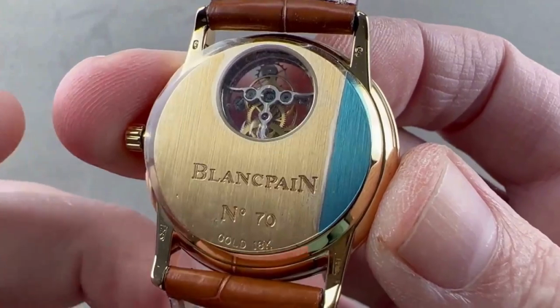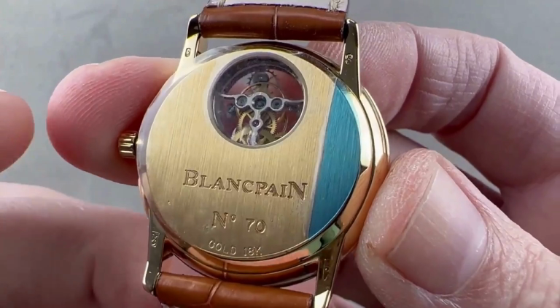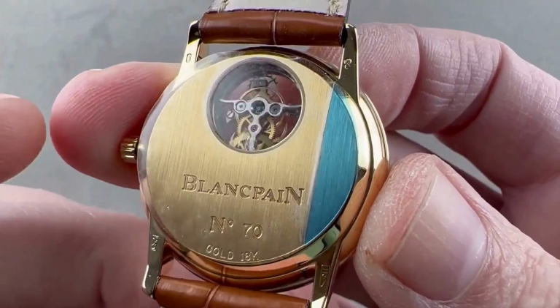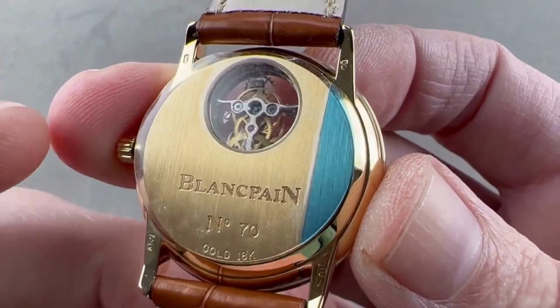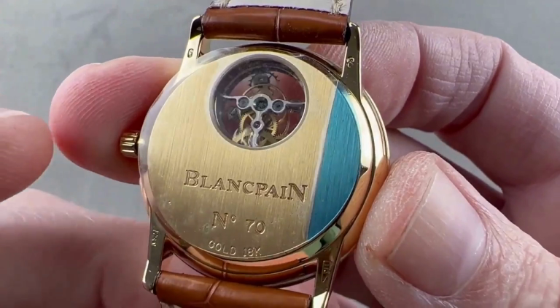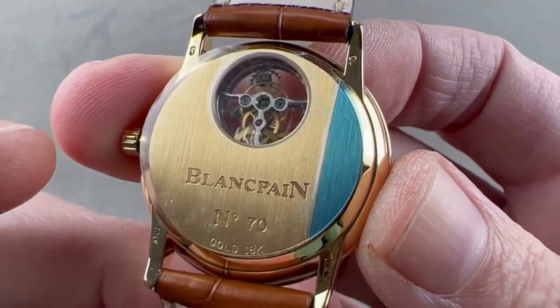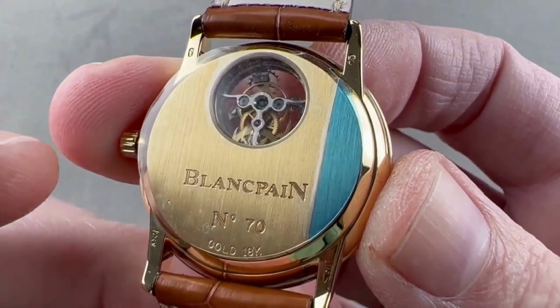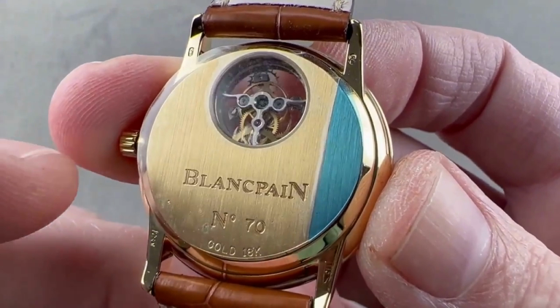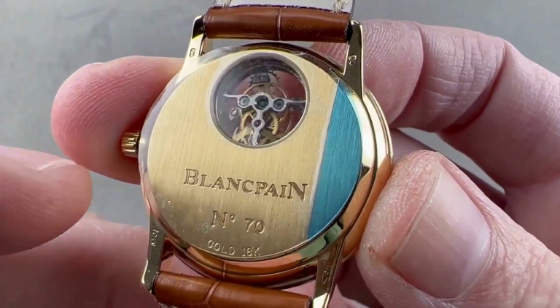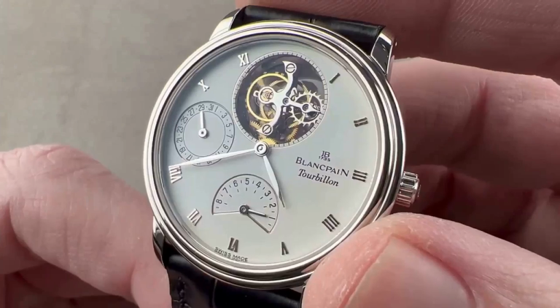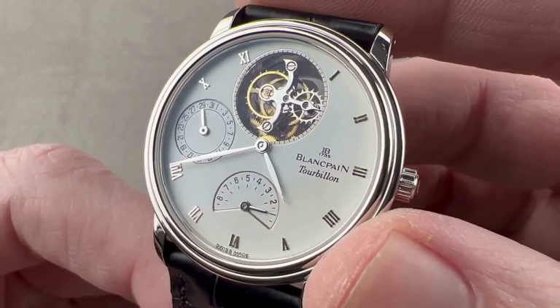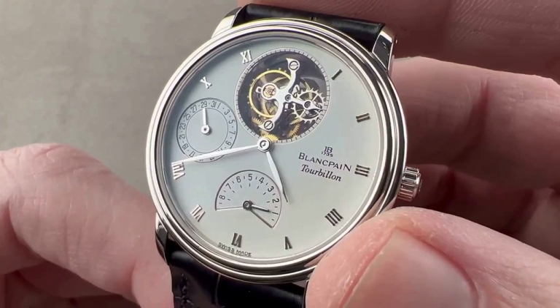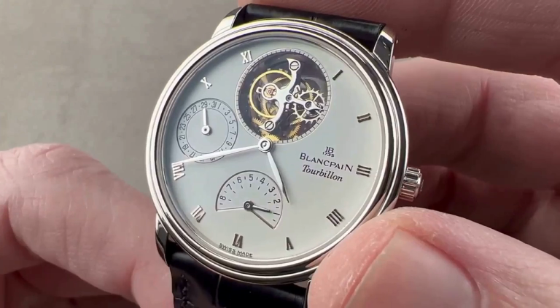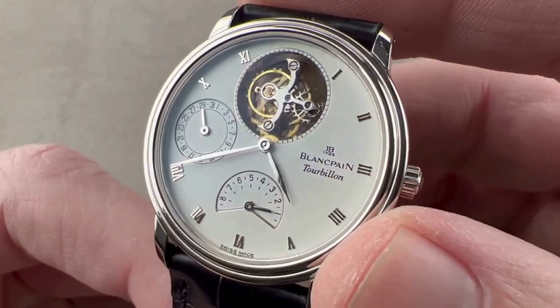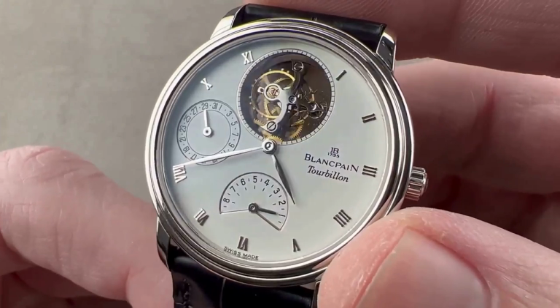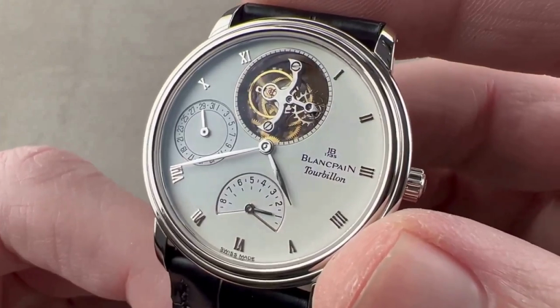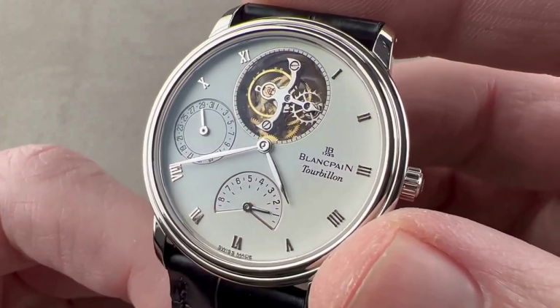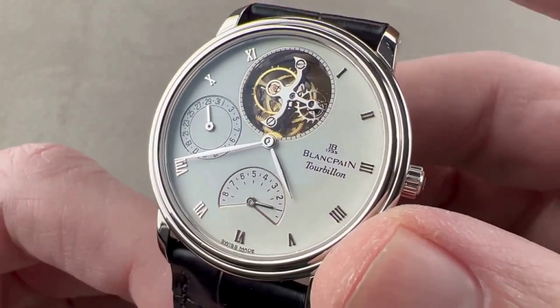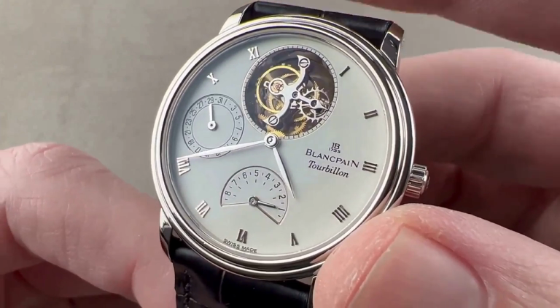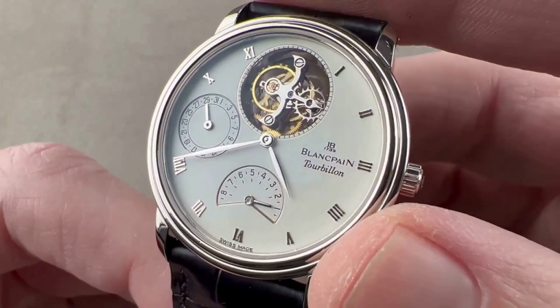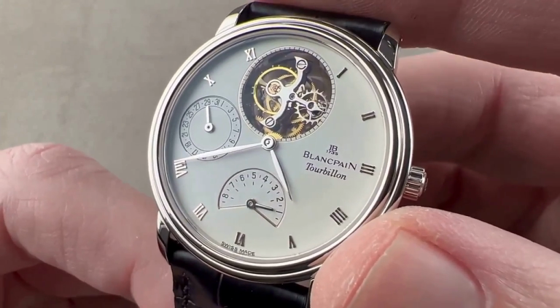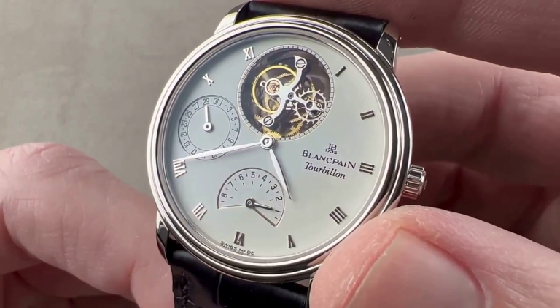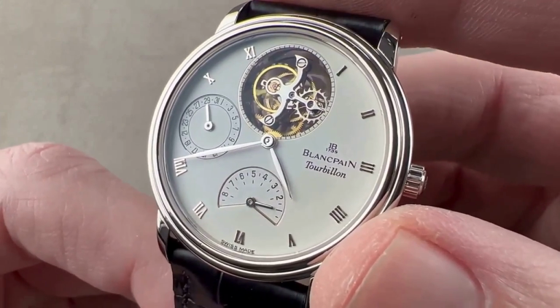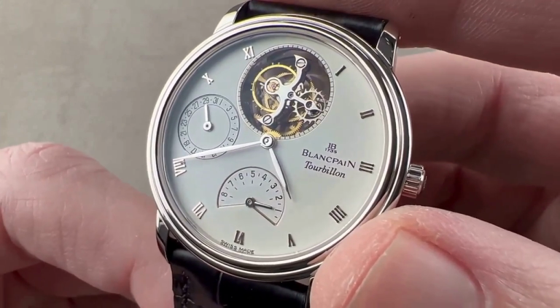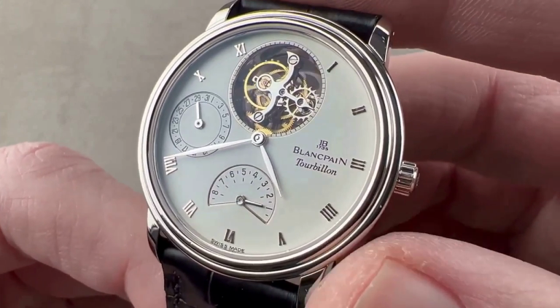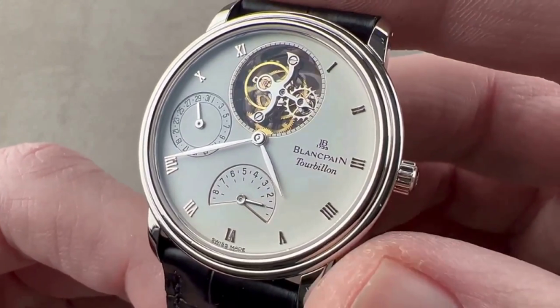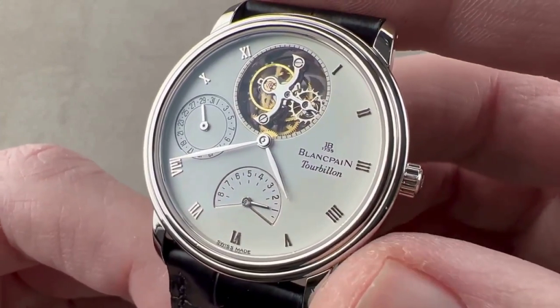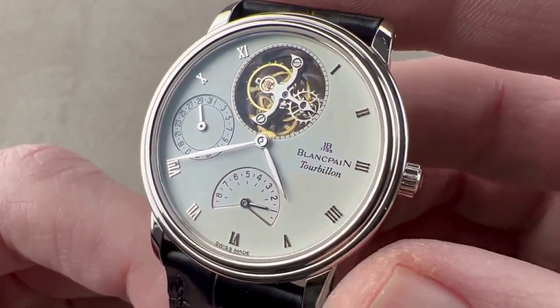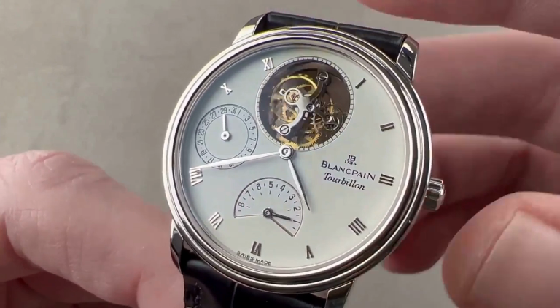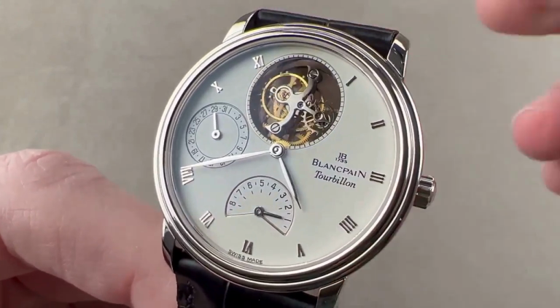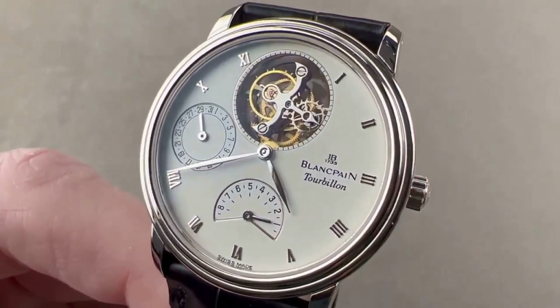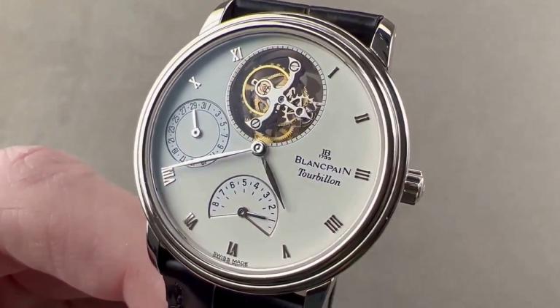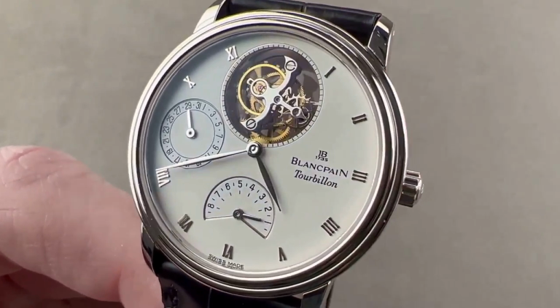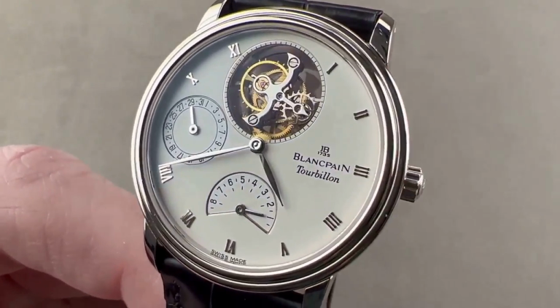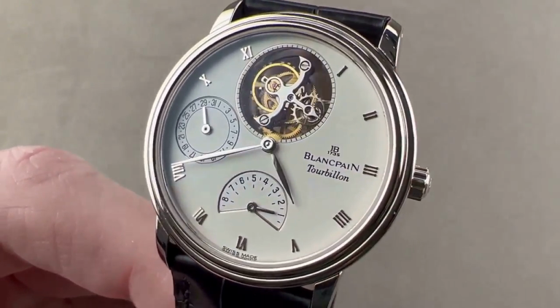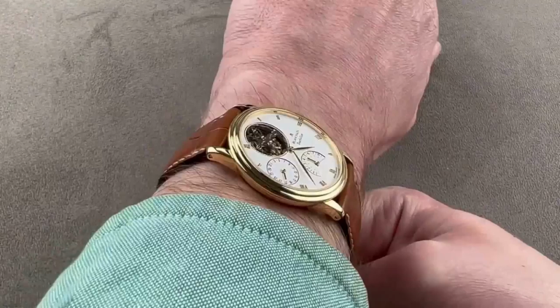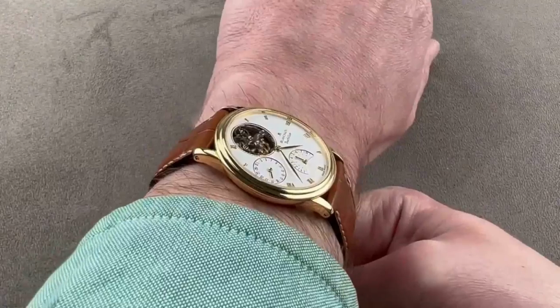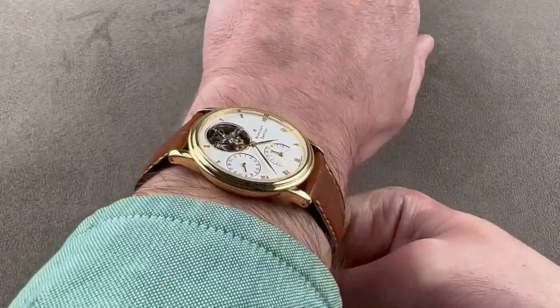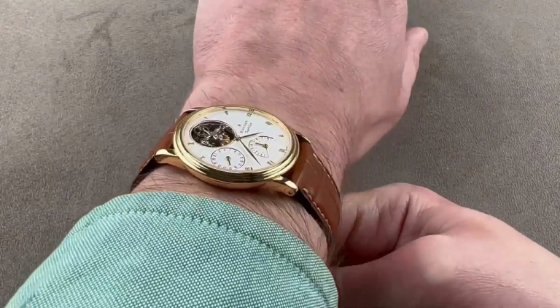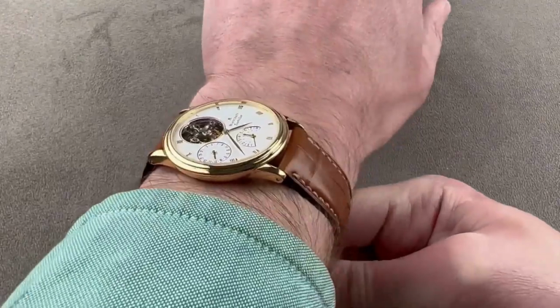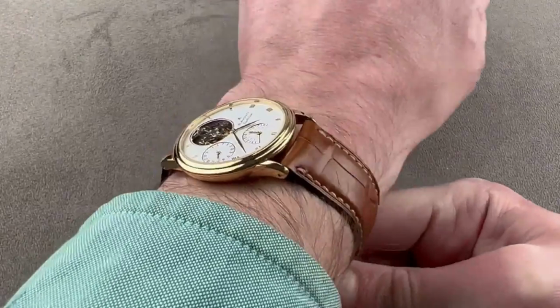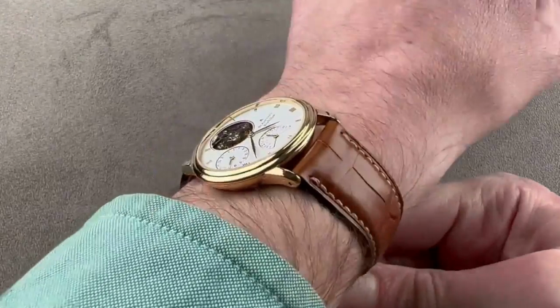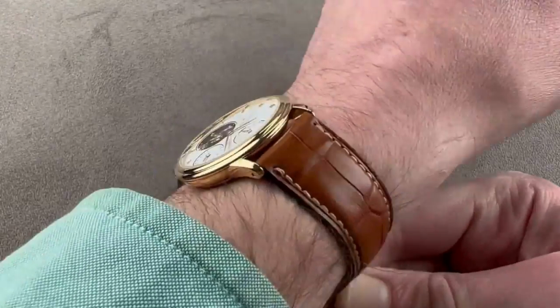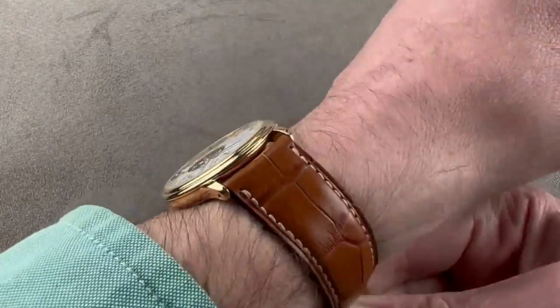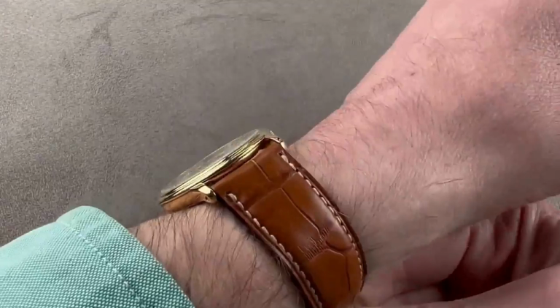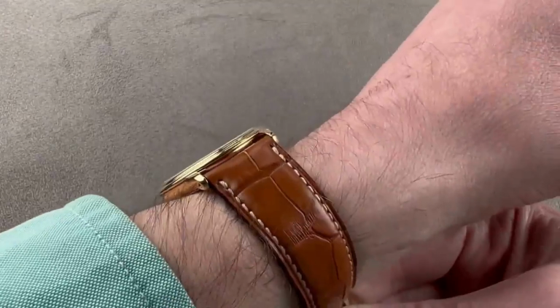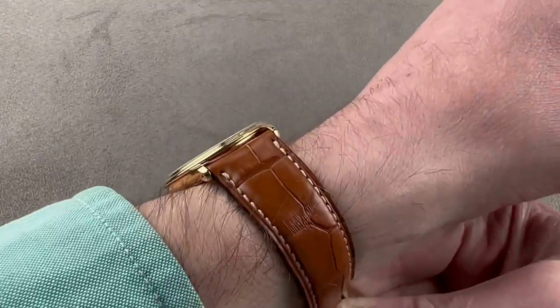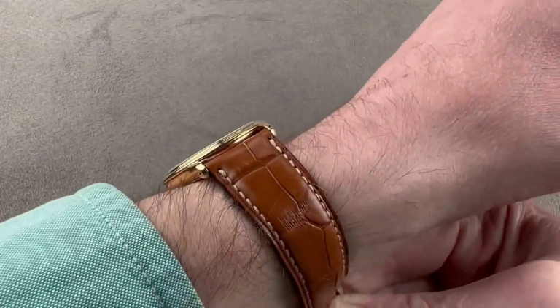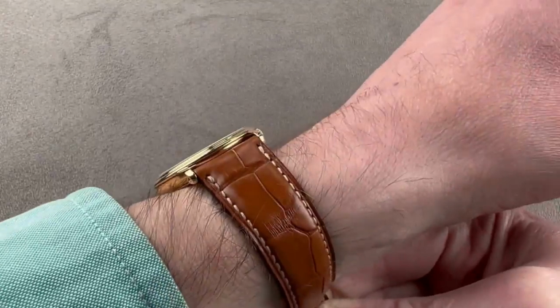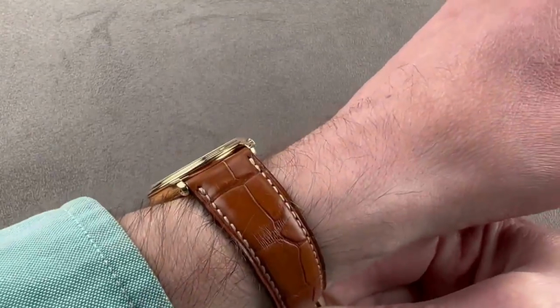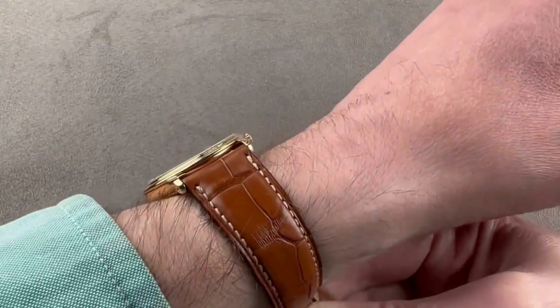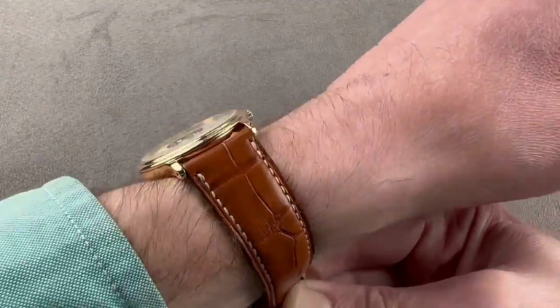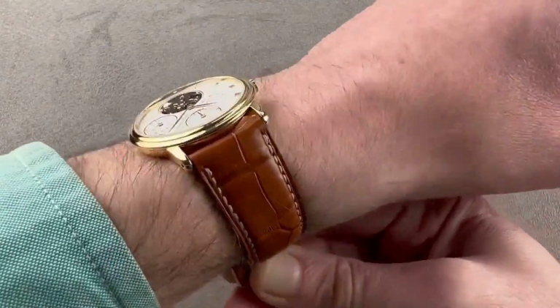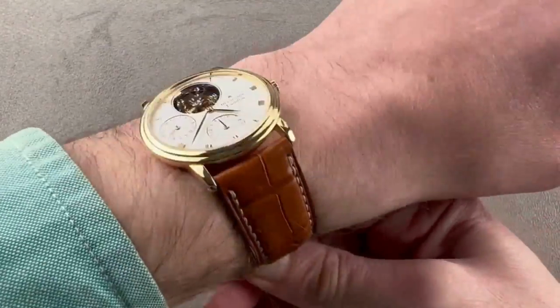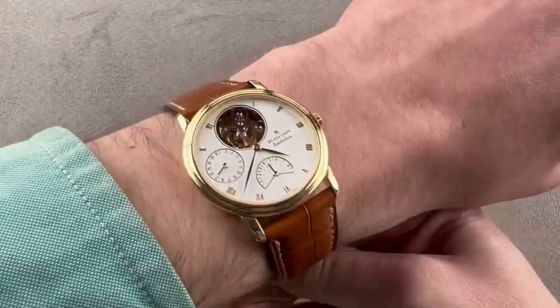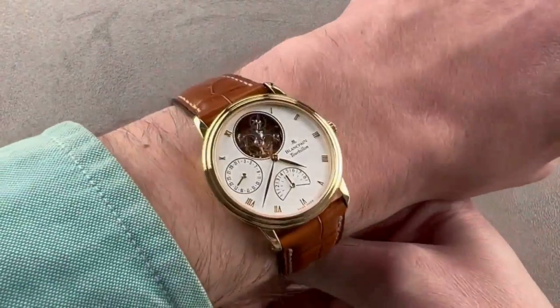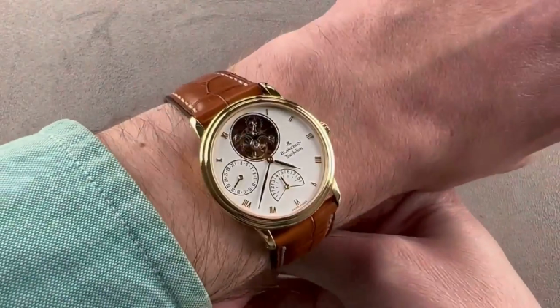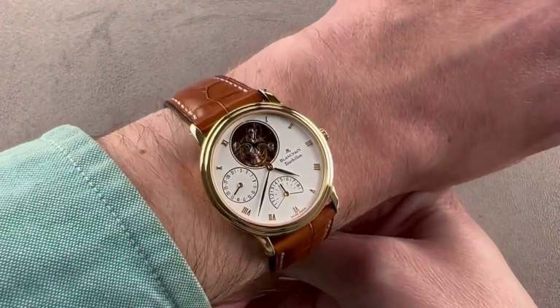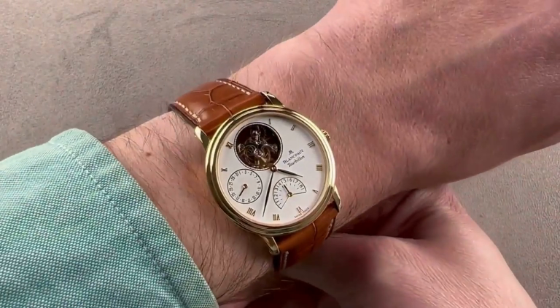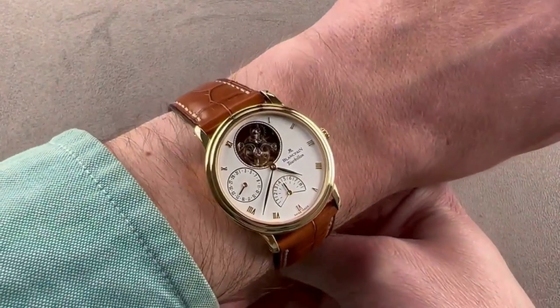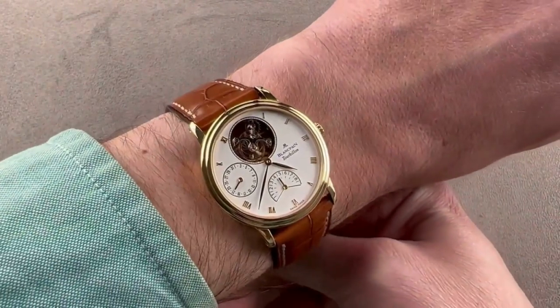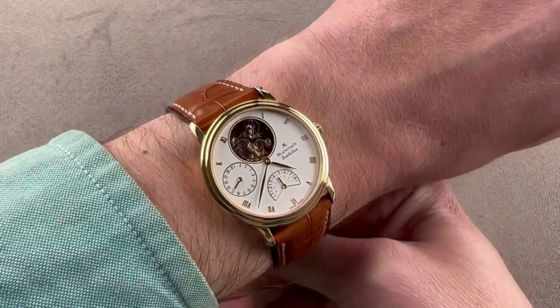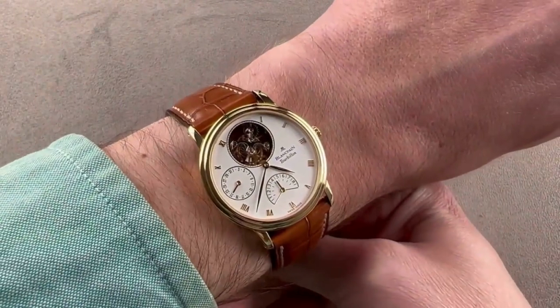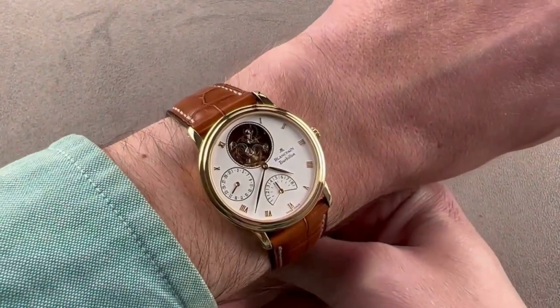With its blend of traditional style and modern technology, the Blancpain Villeret Tourbillon is a true masterpiece of horology.